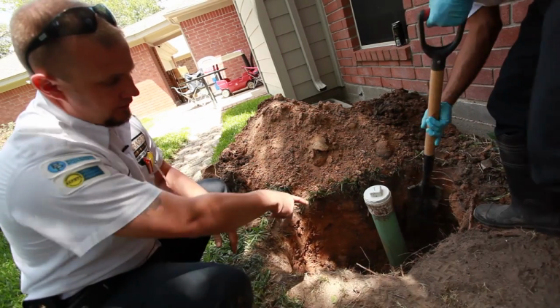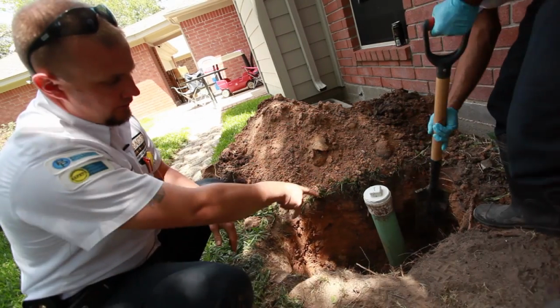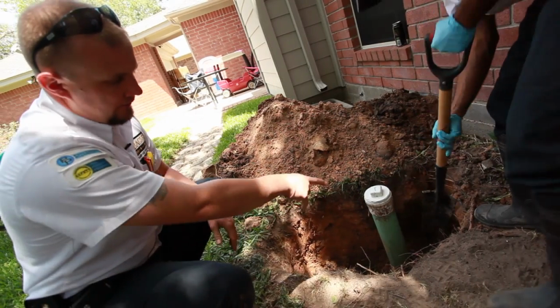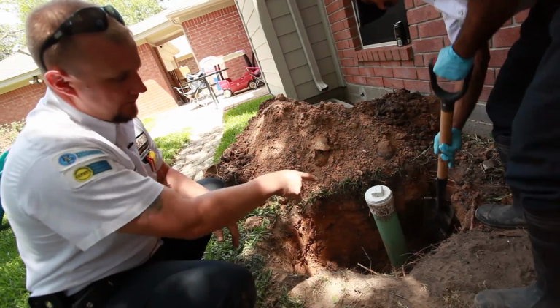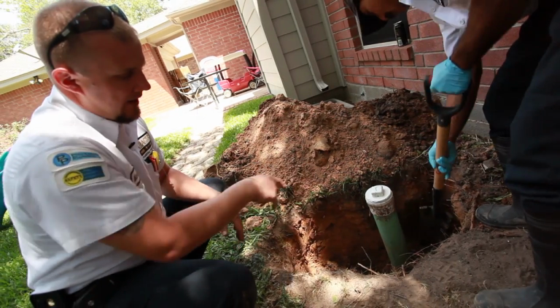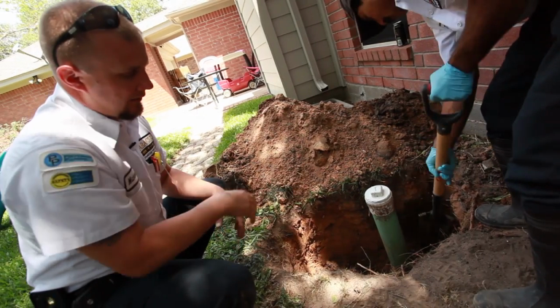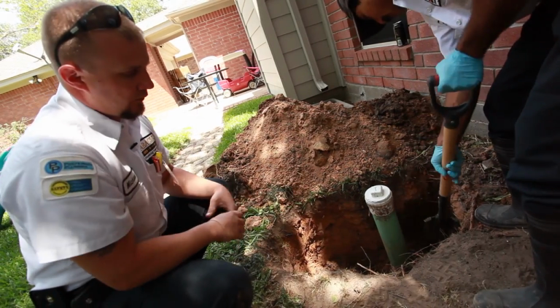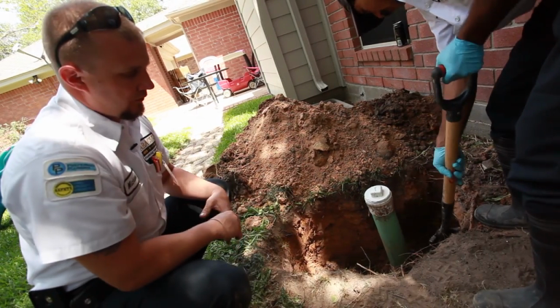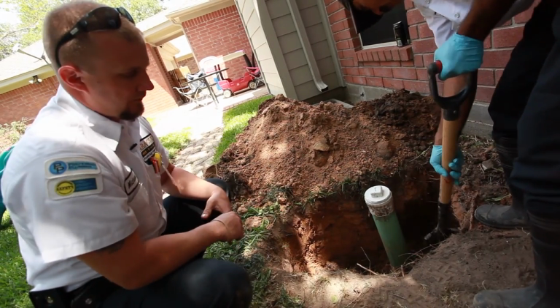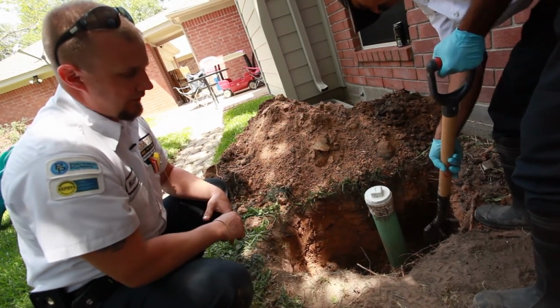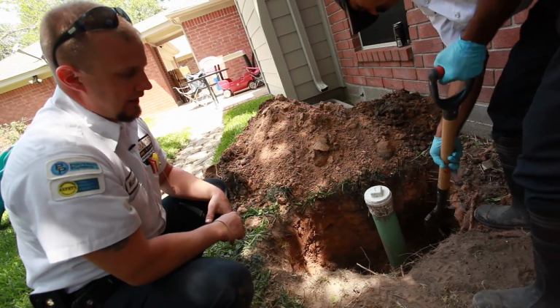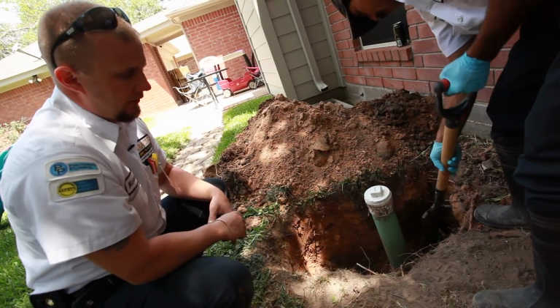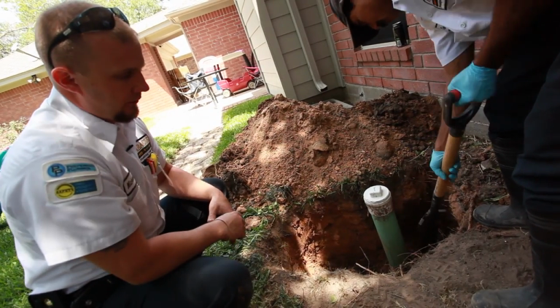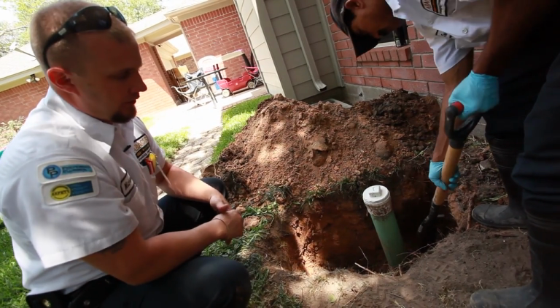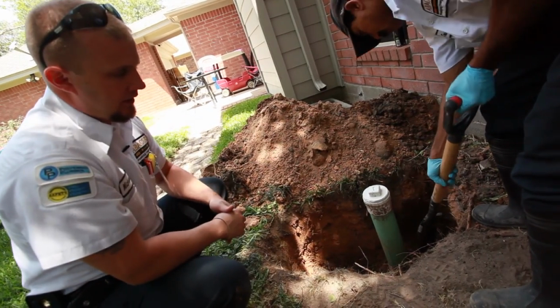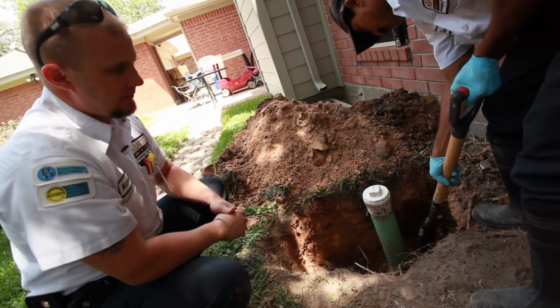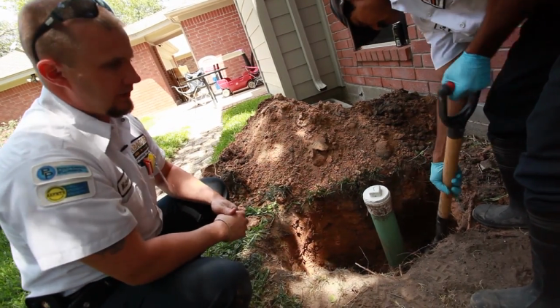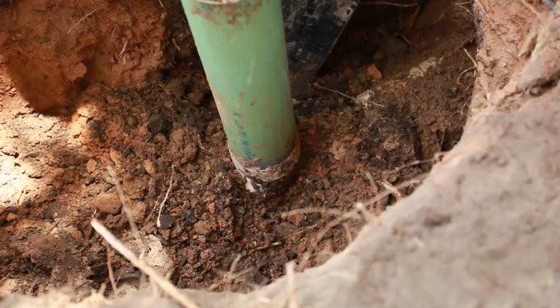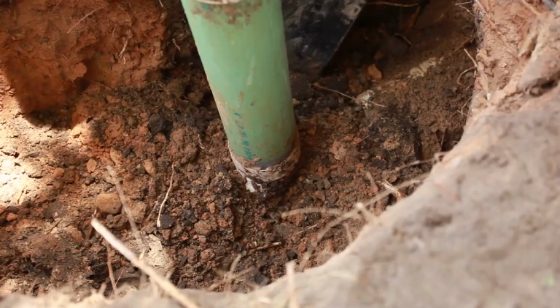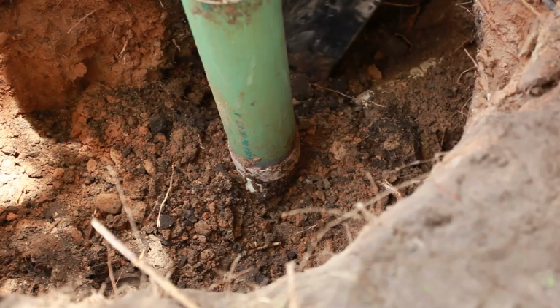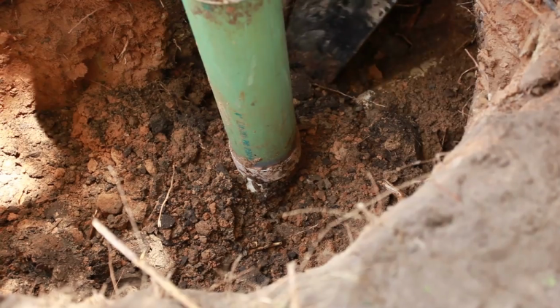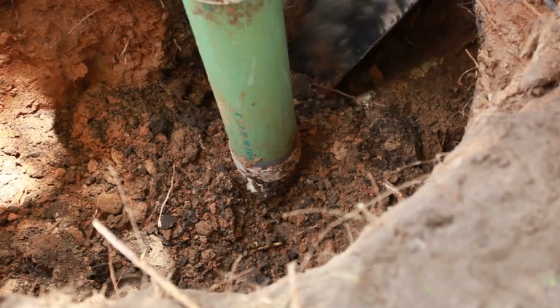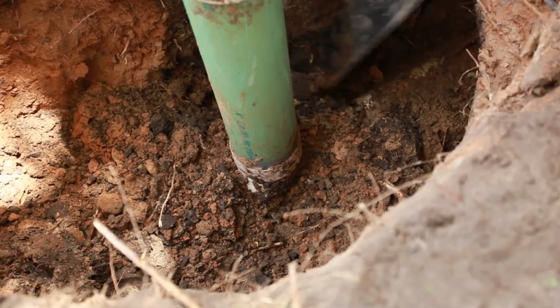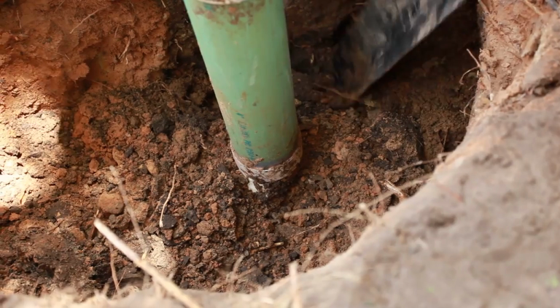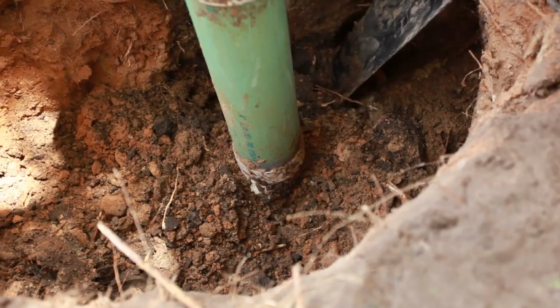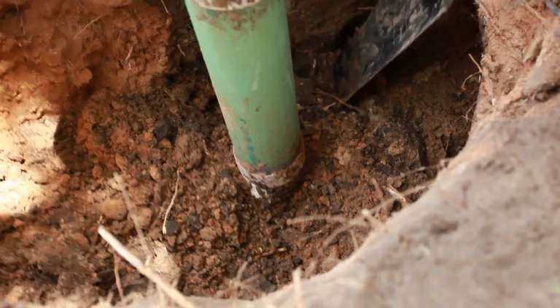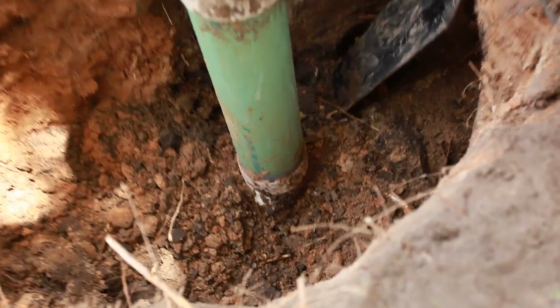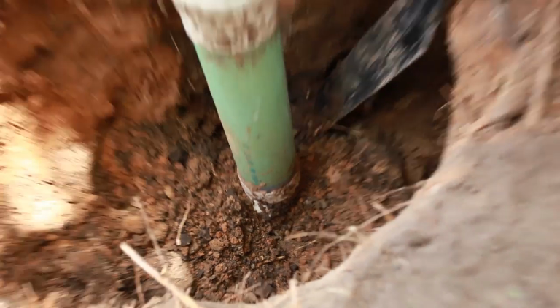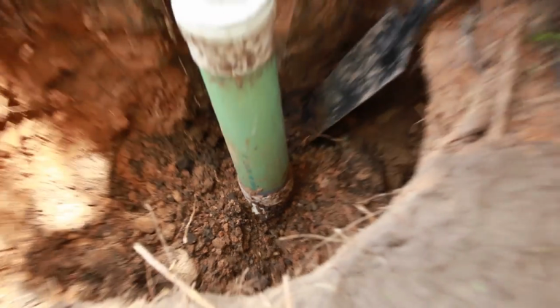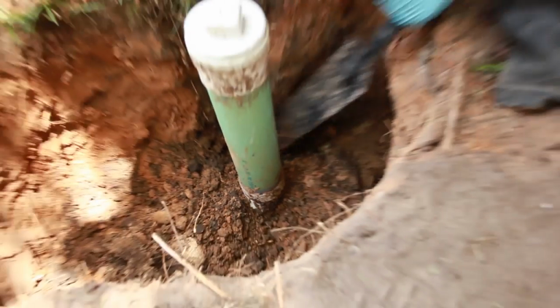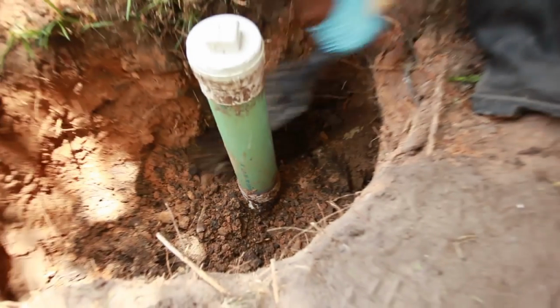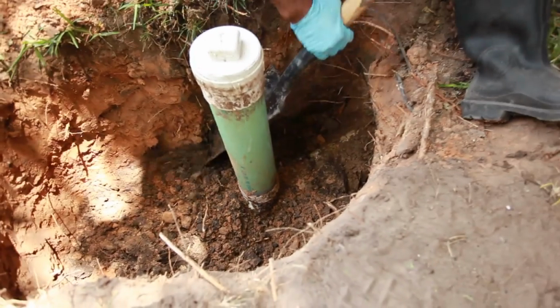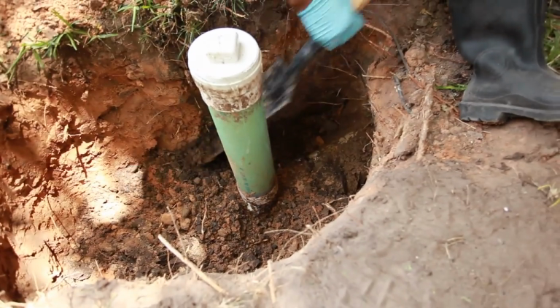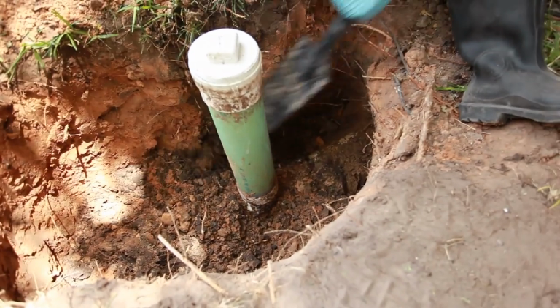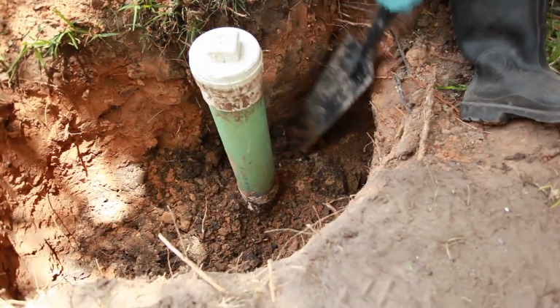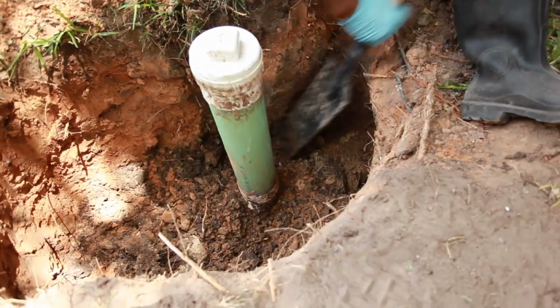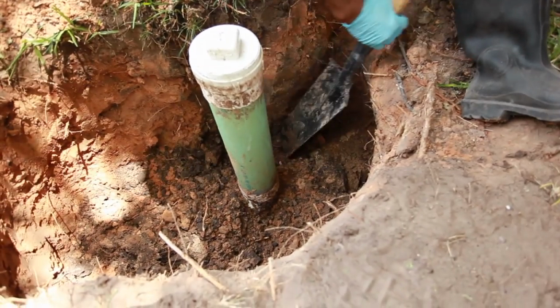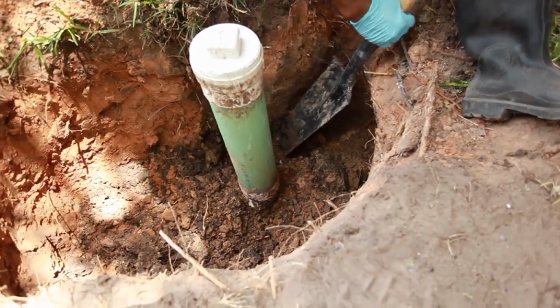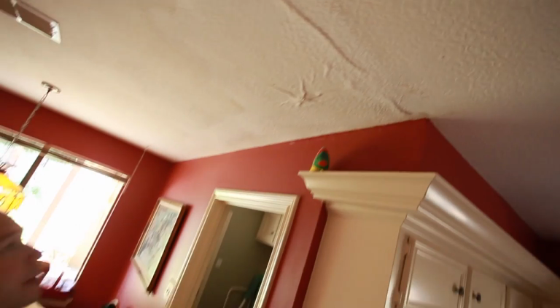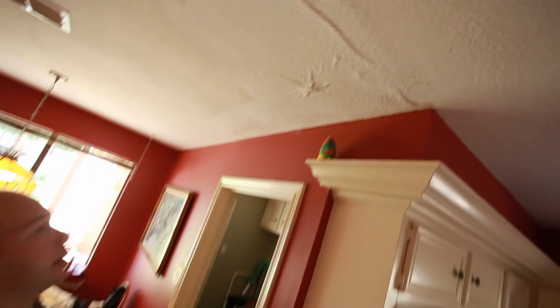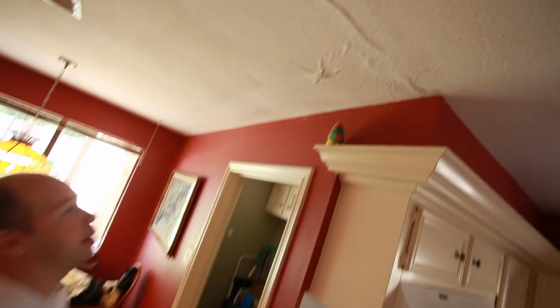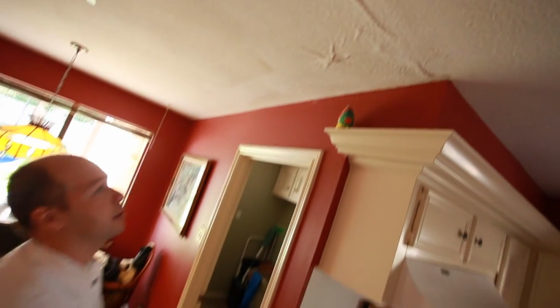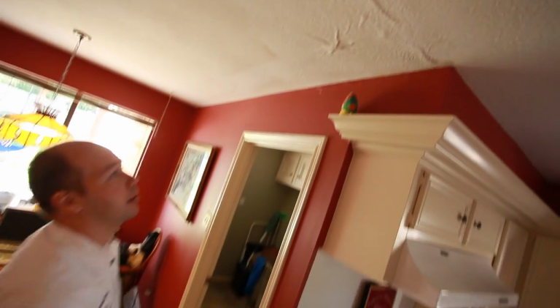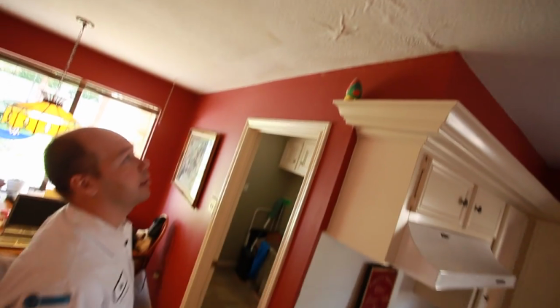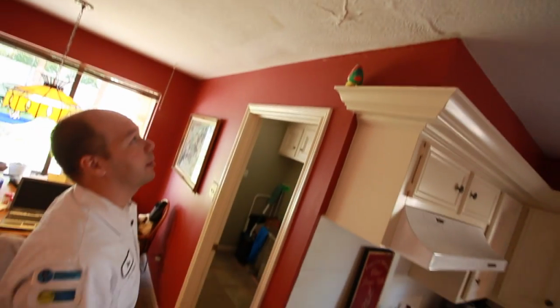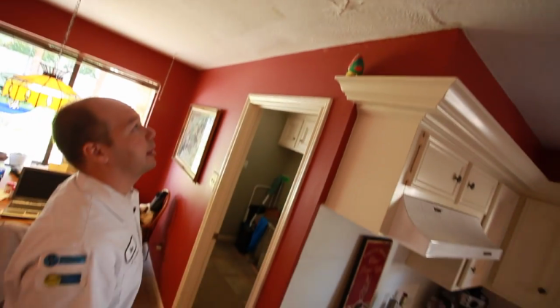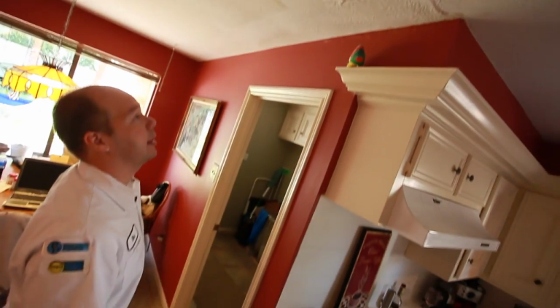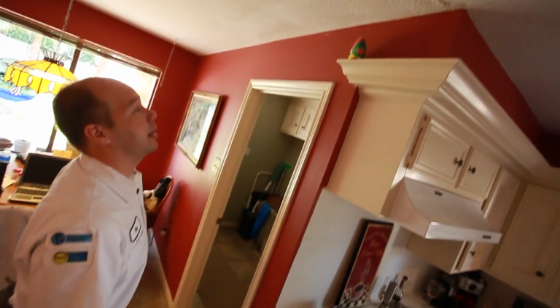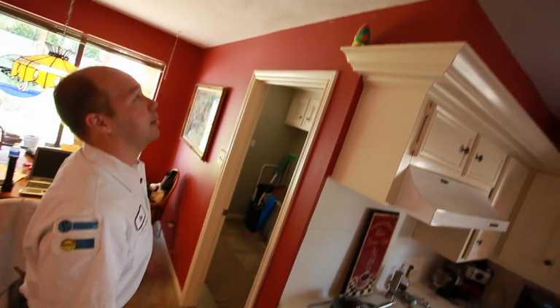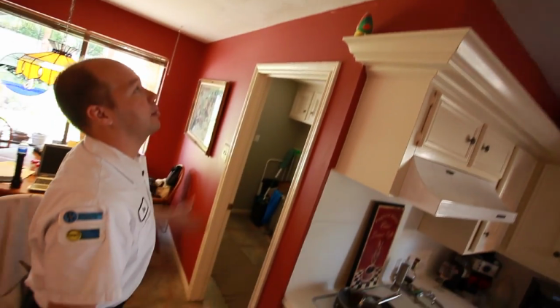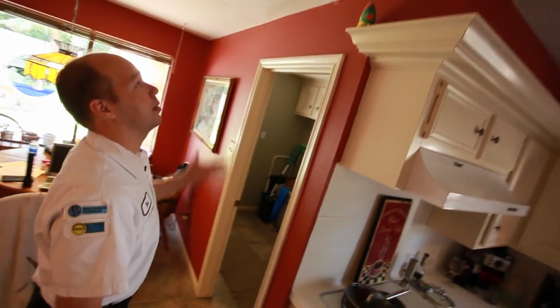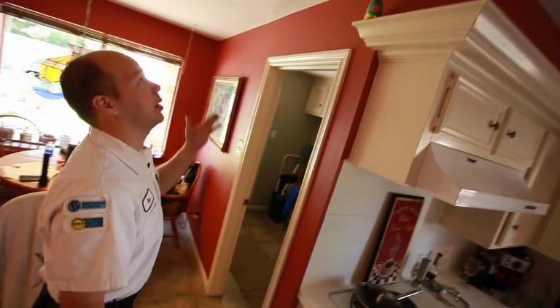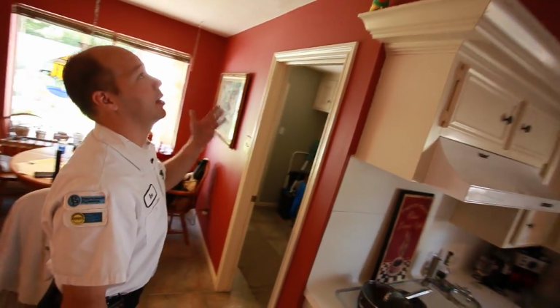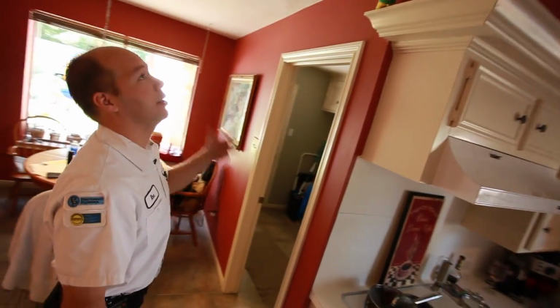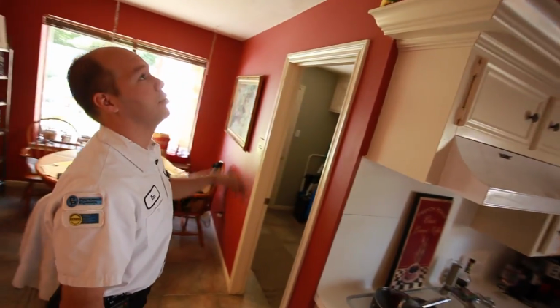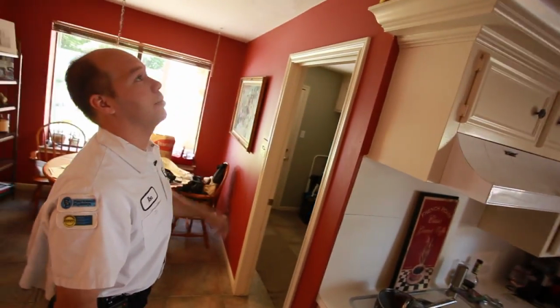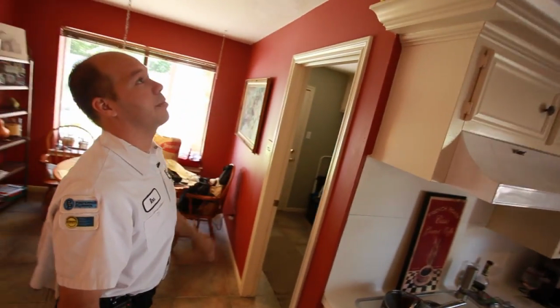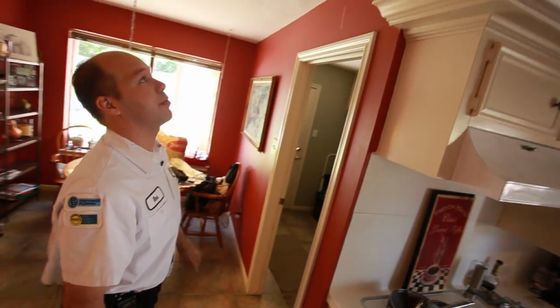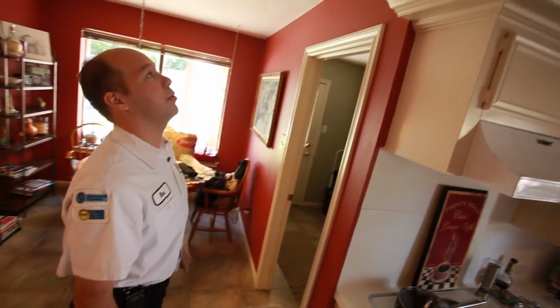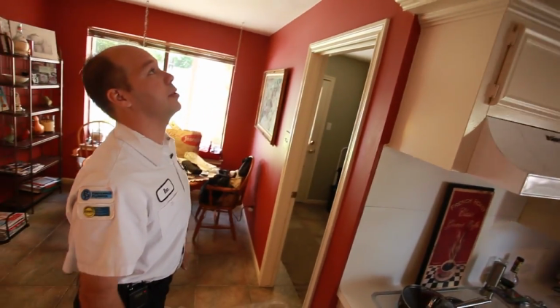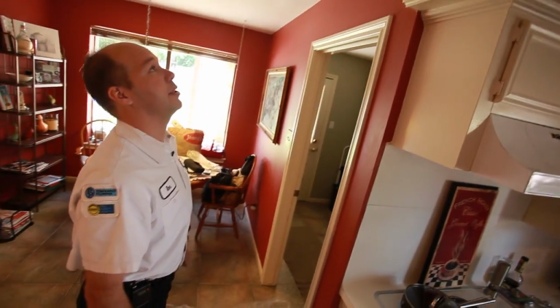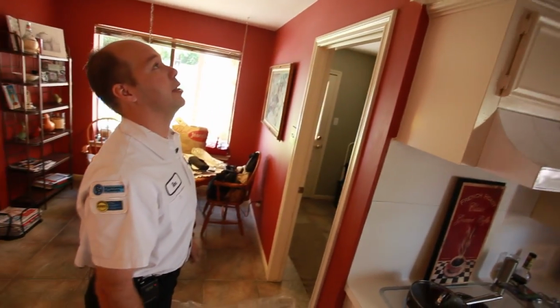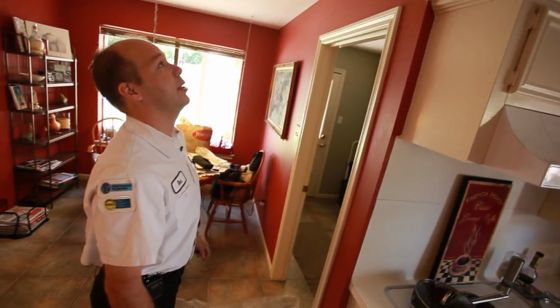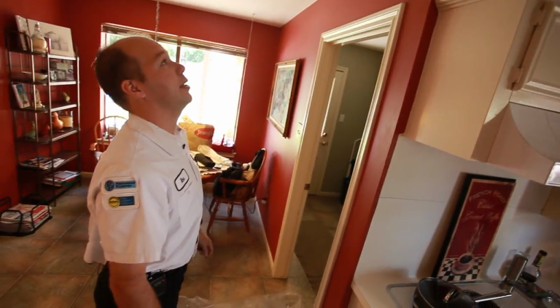The actual fitting where it comes out of the house here is broken and separated. Currently, right now, it's dripping through the ceiling.